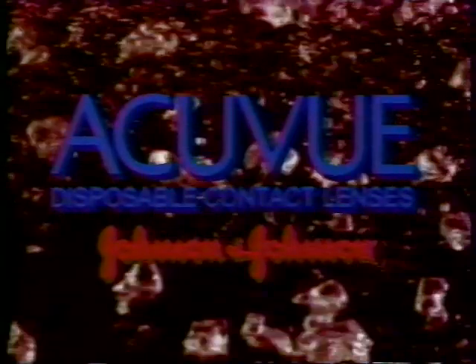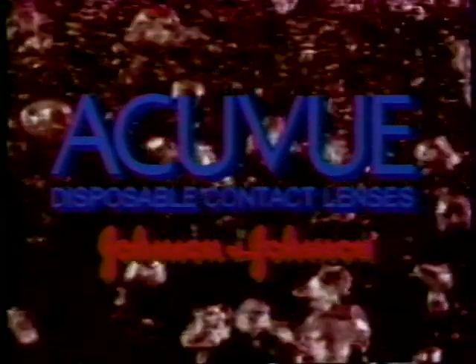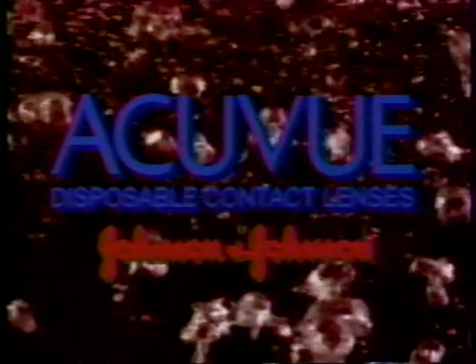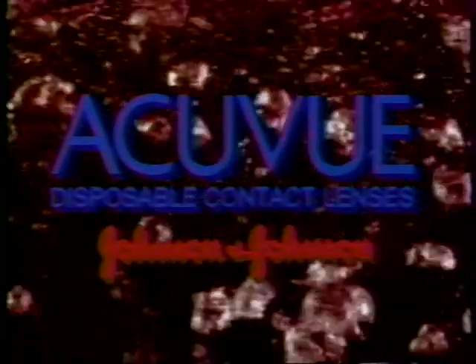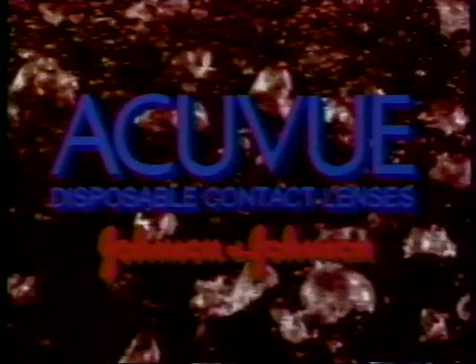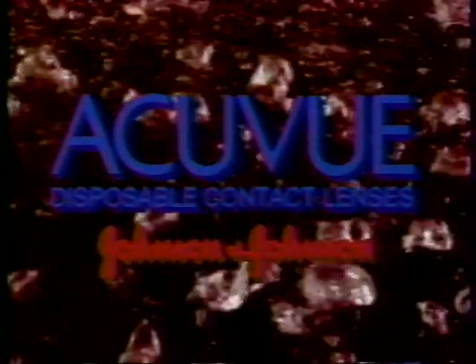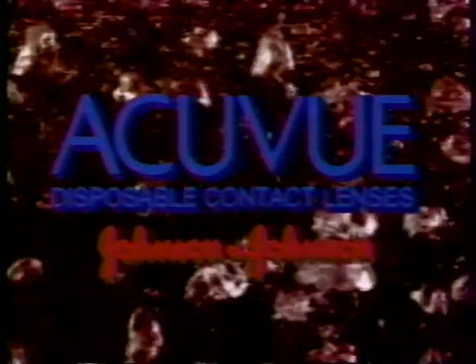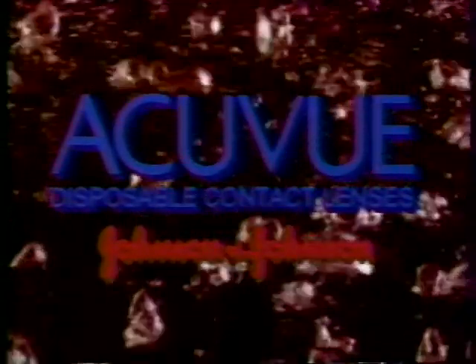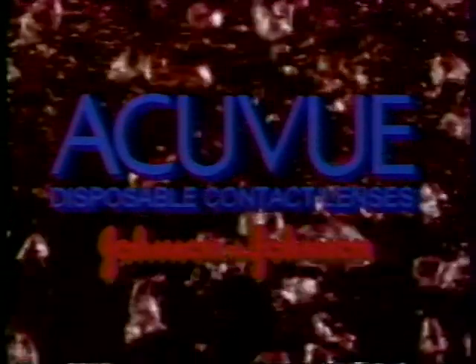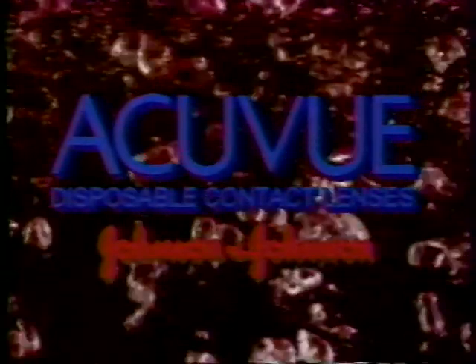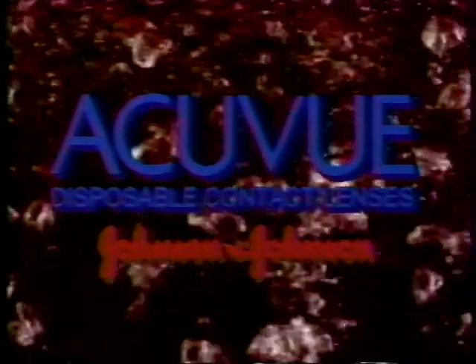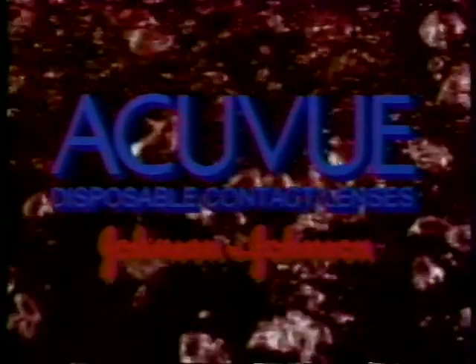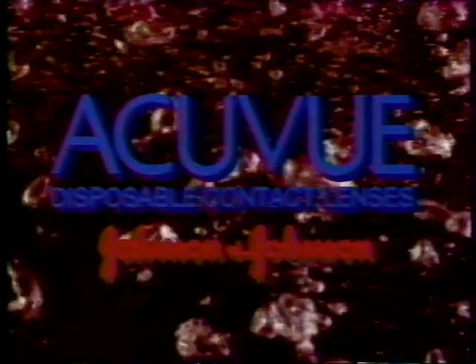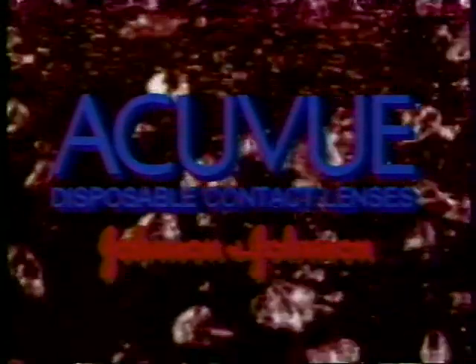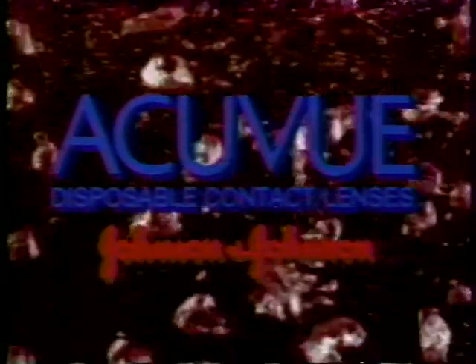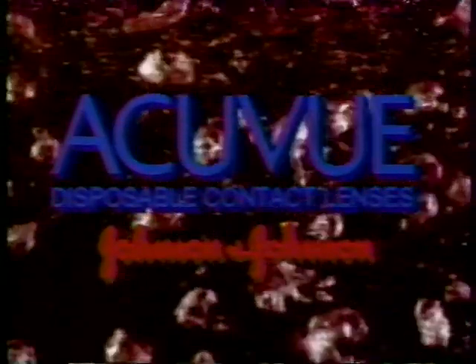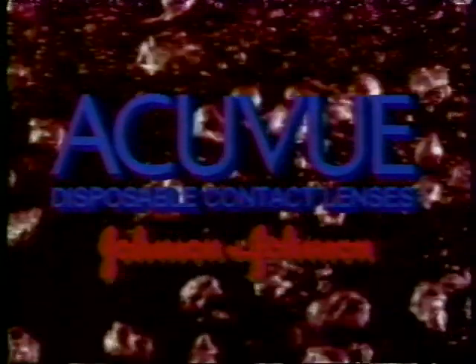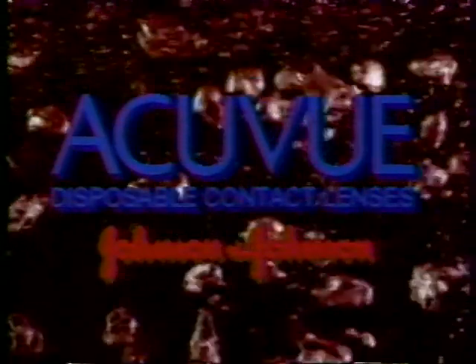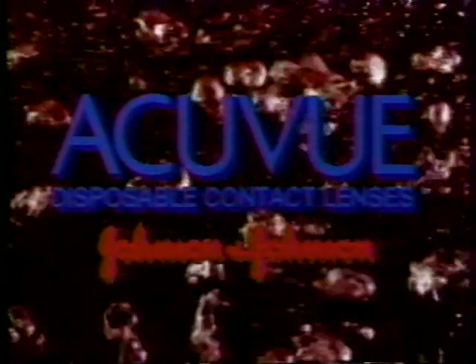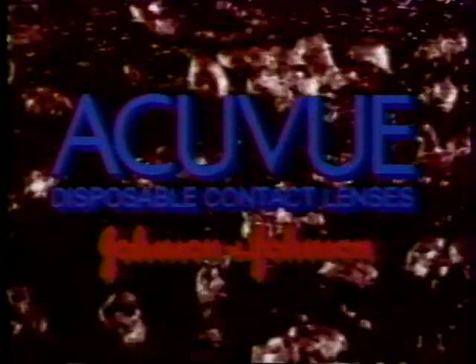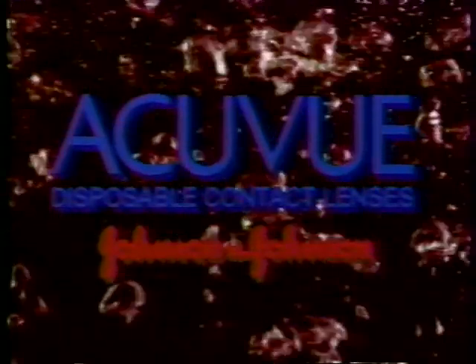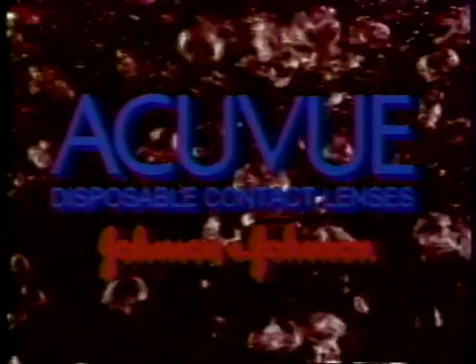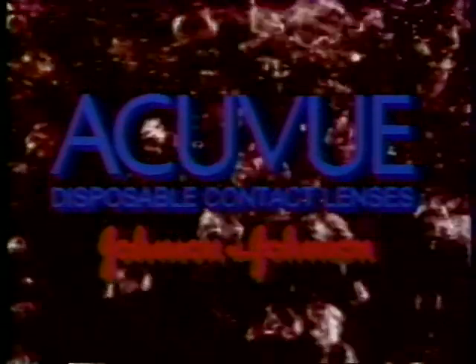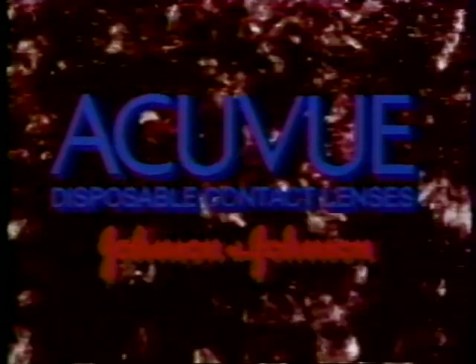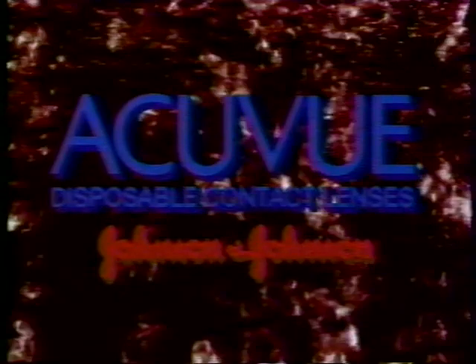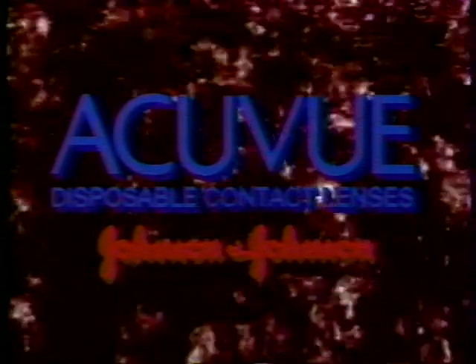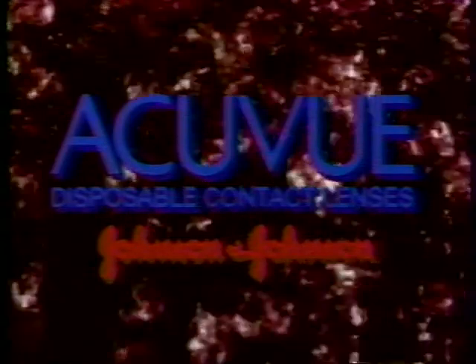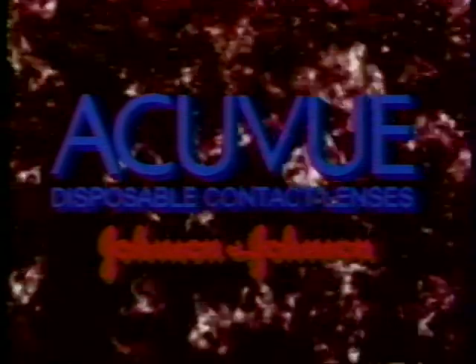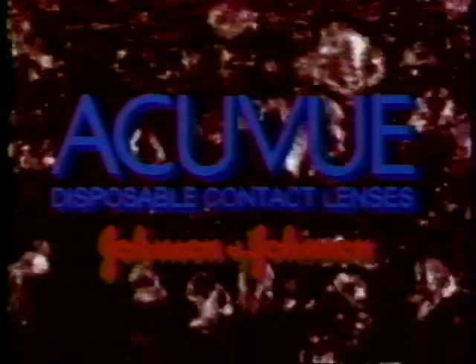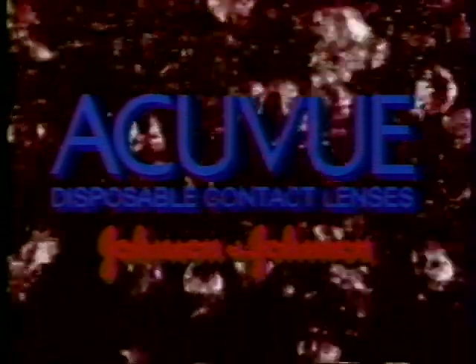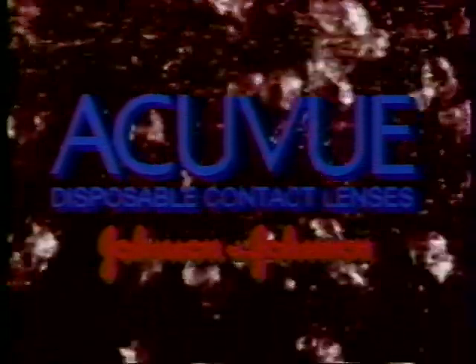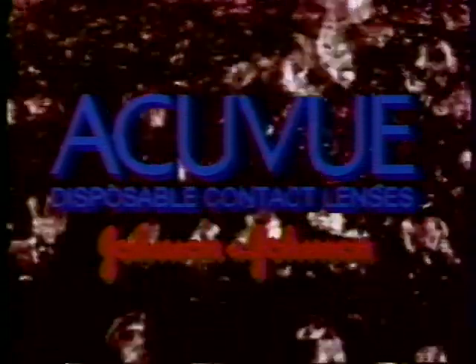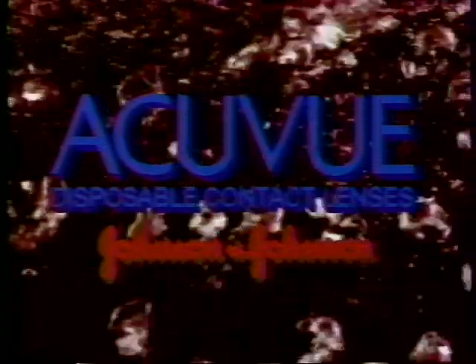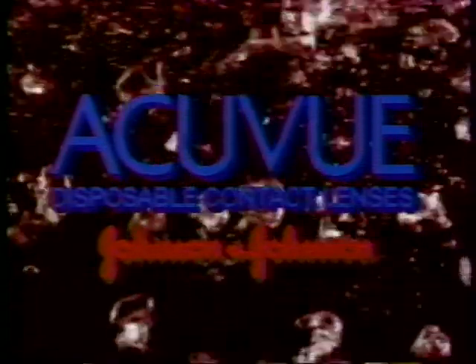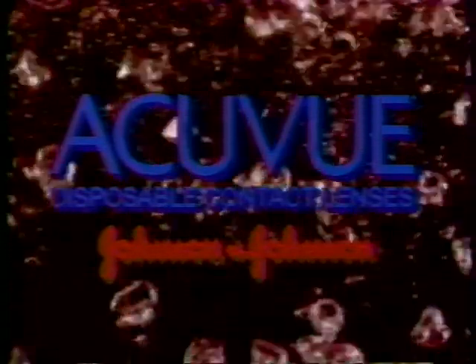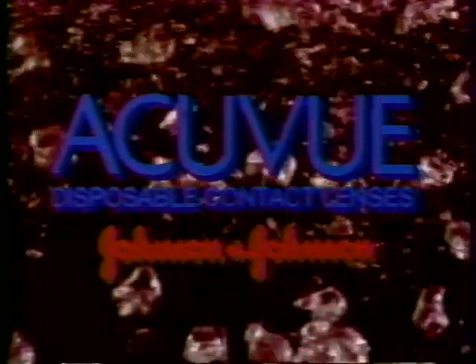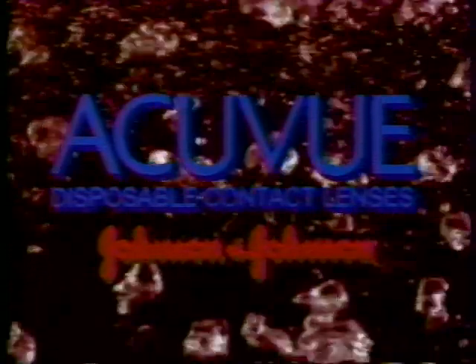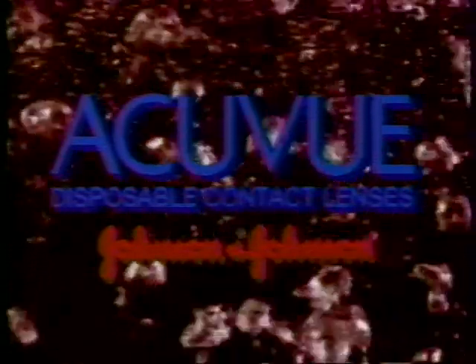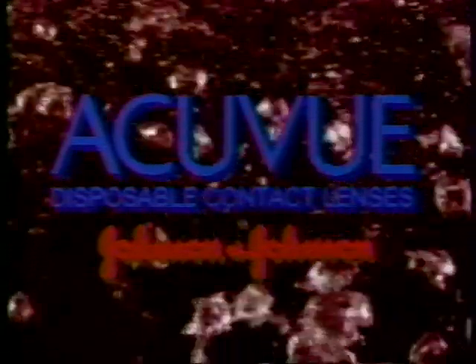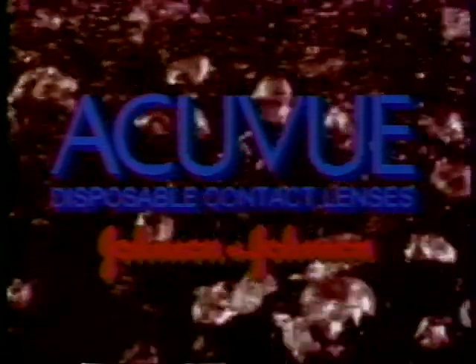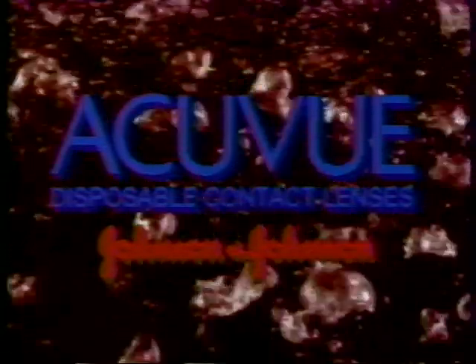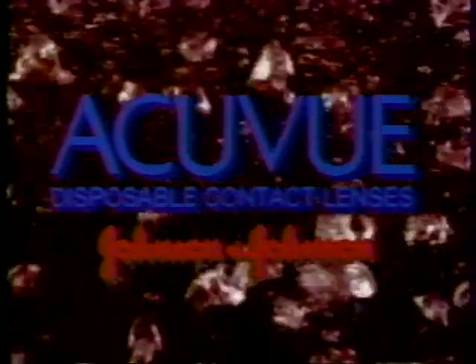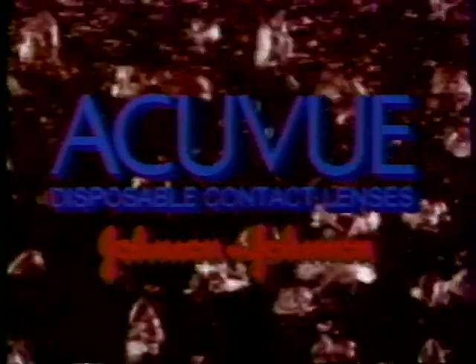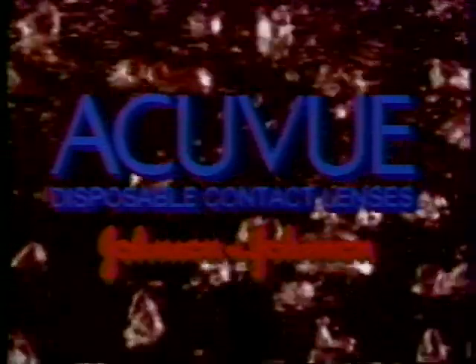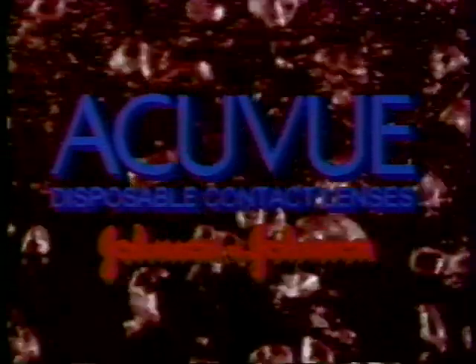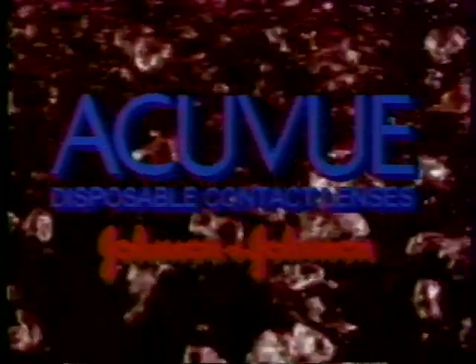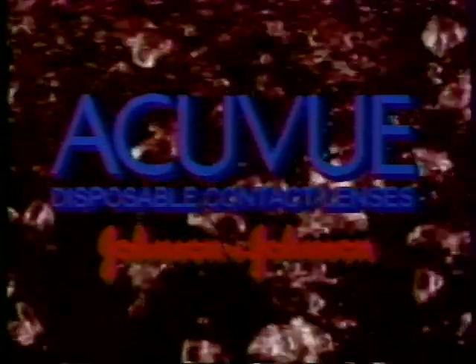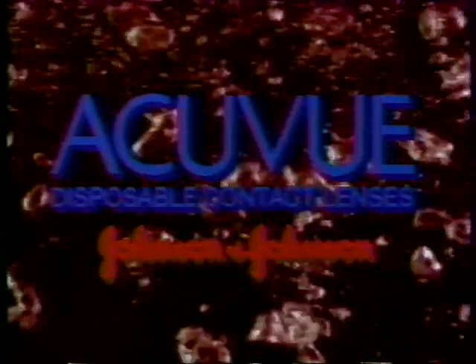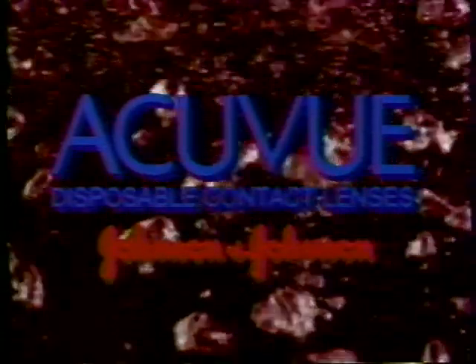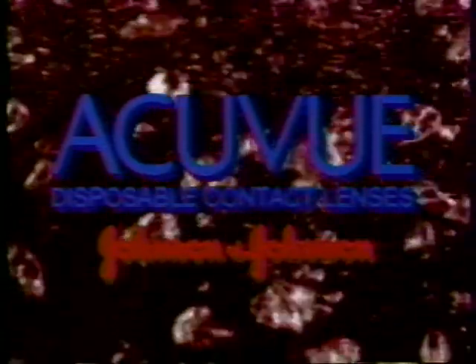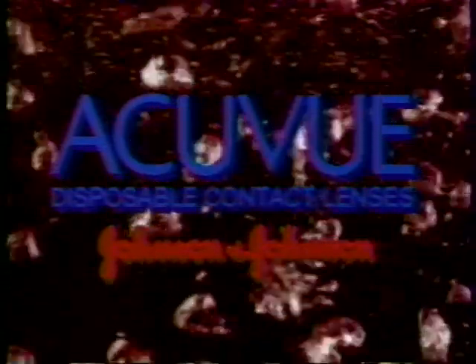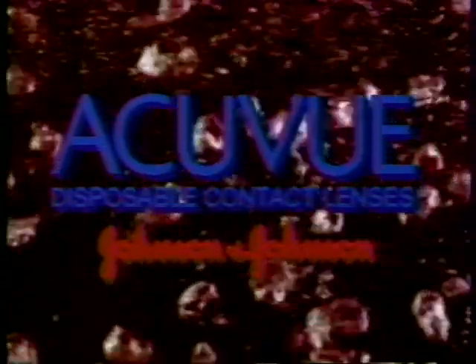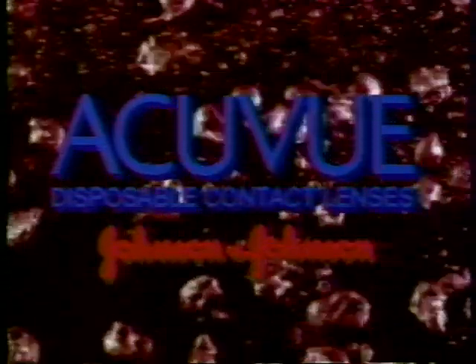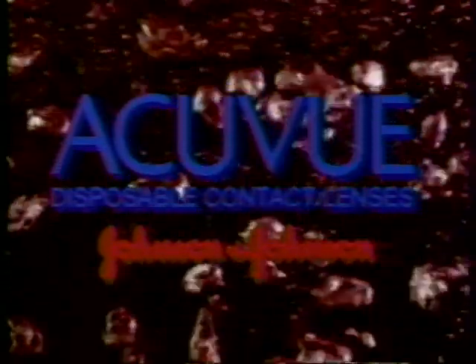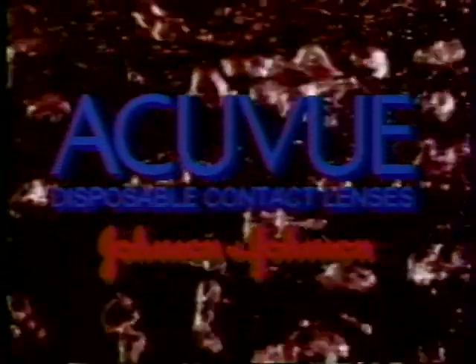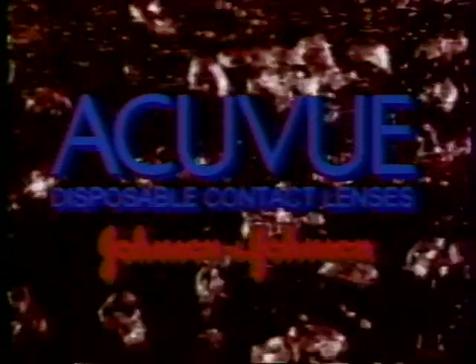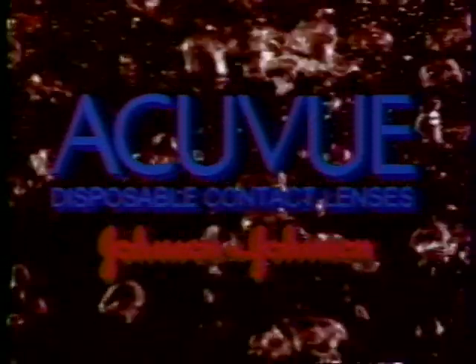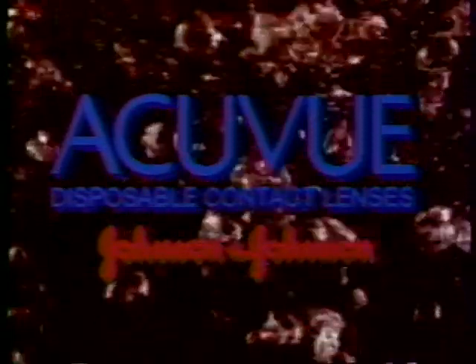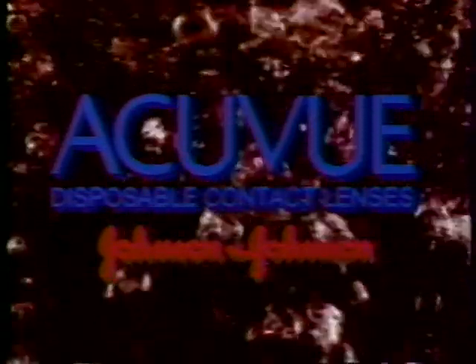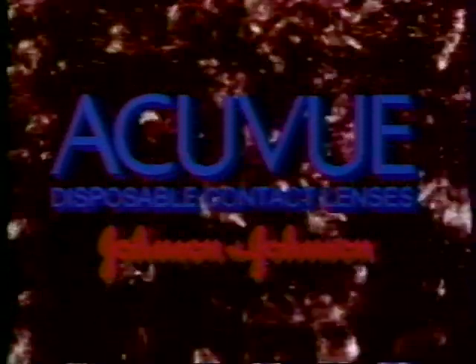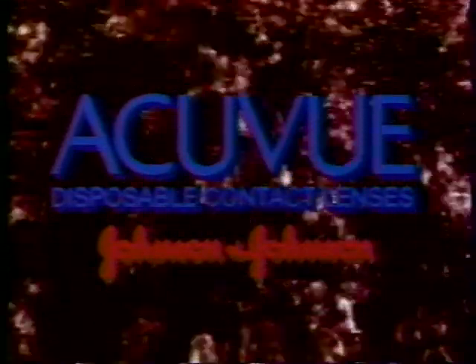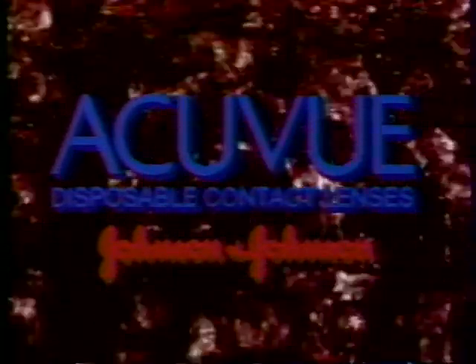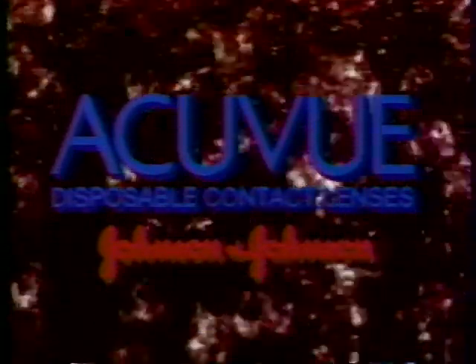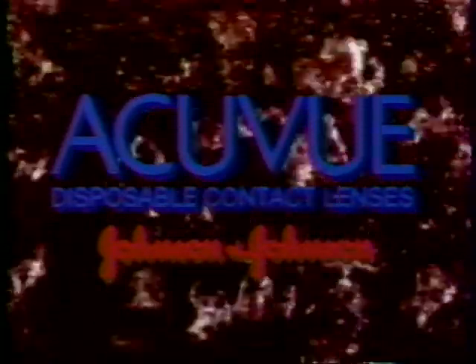This presentation is brought to you by Acuvue Disposable Contact Lenses, the contact lens doctors prescribe most.